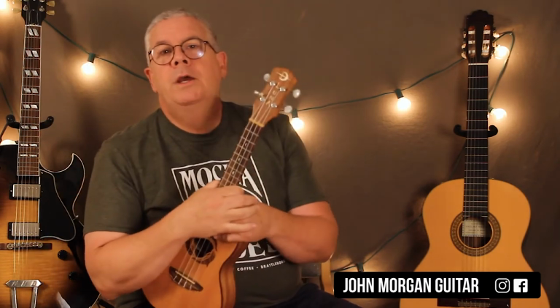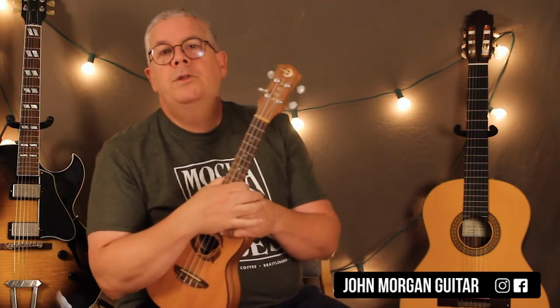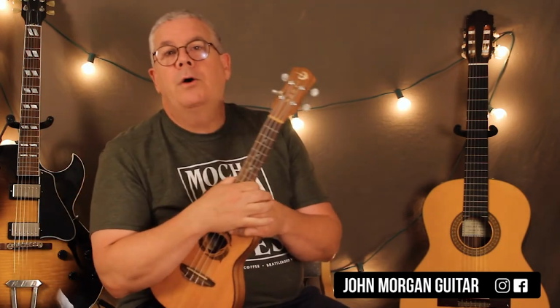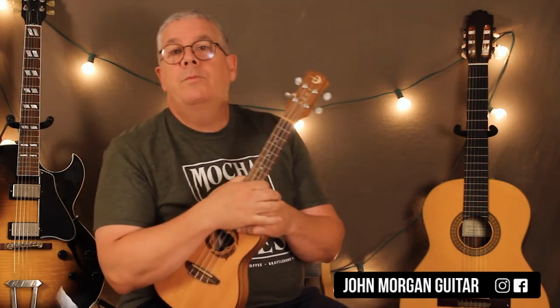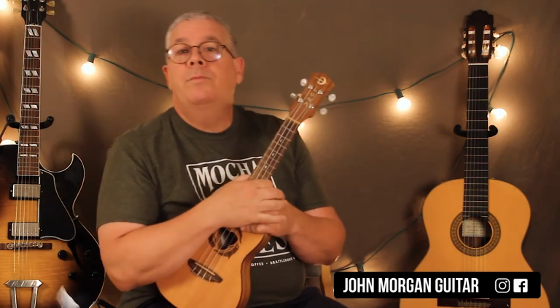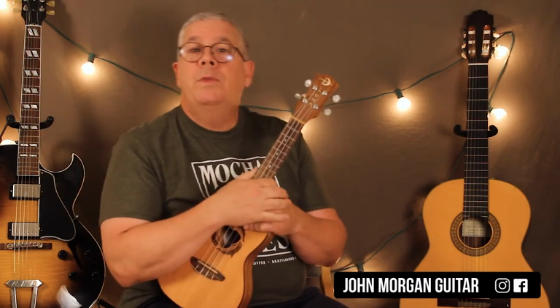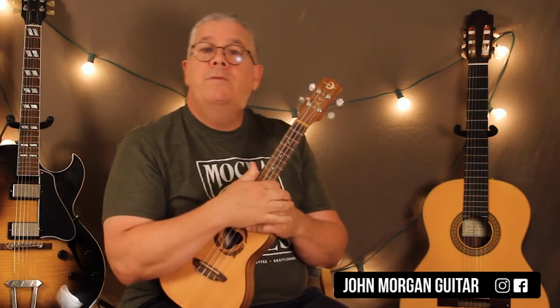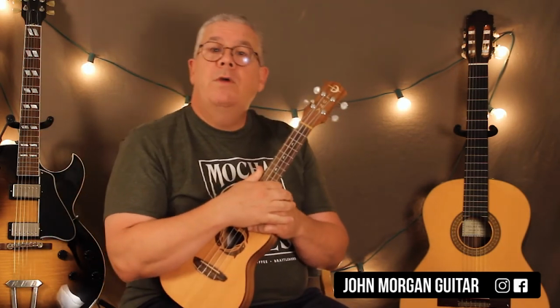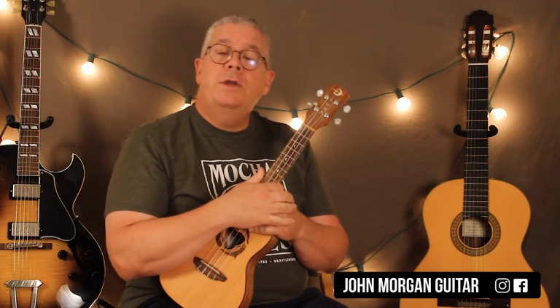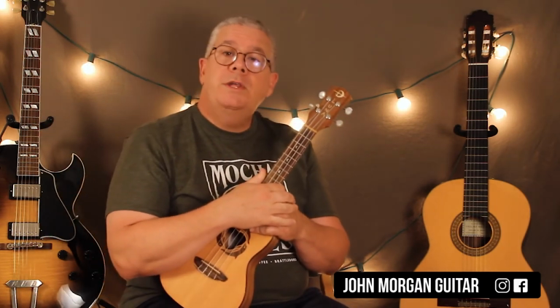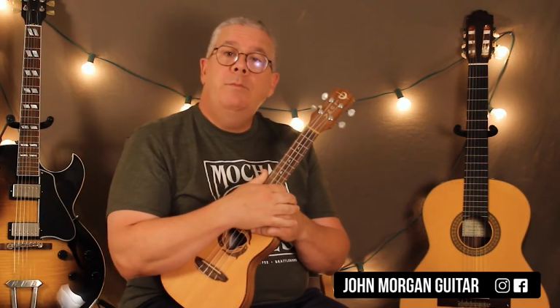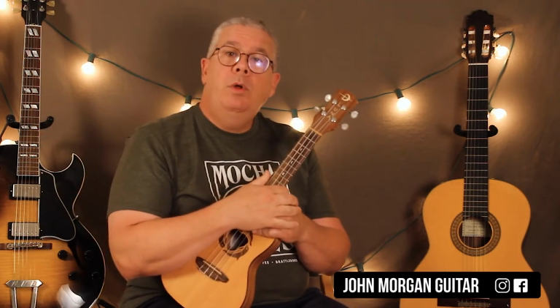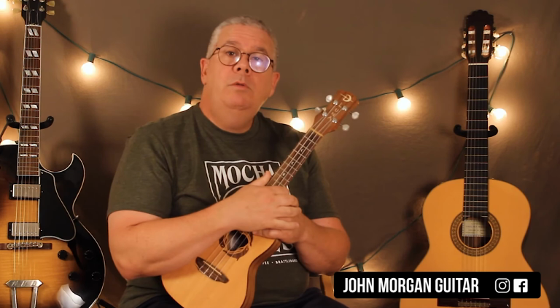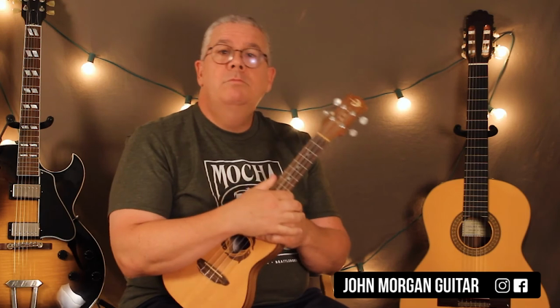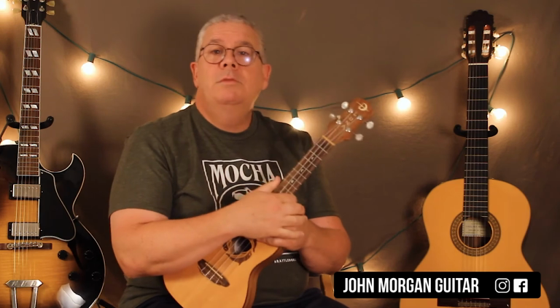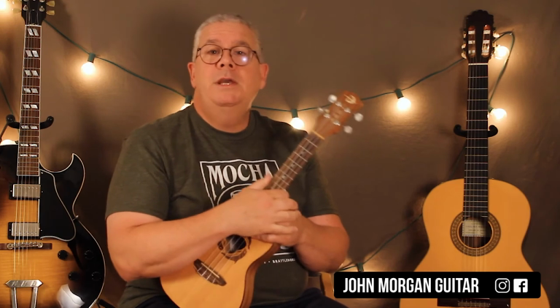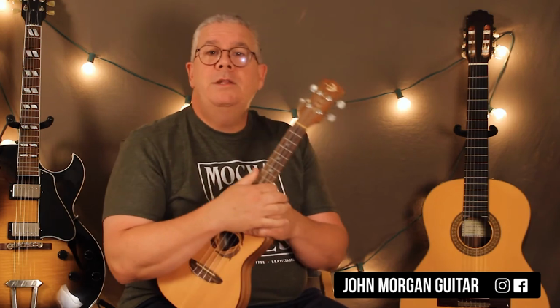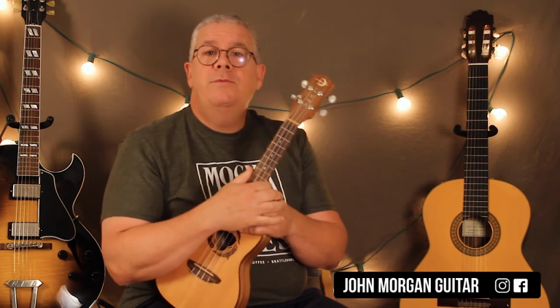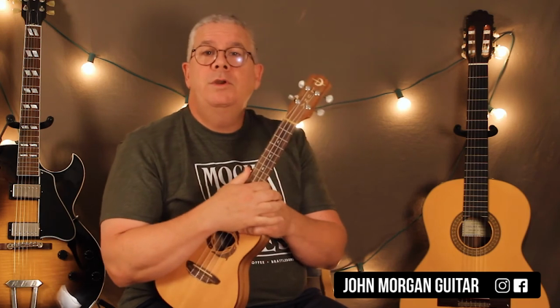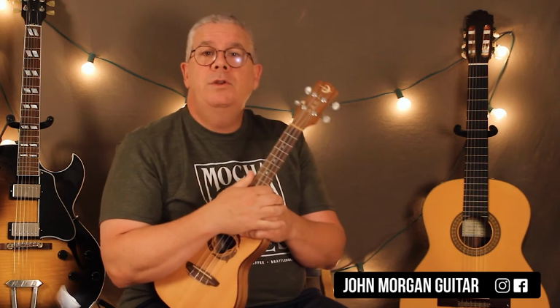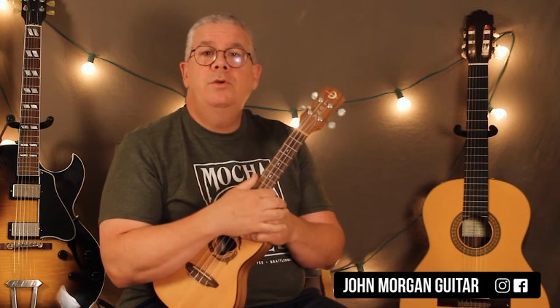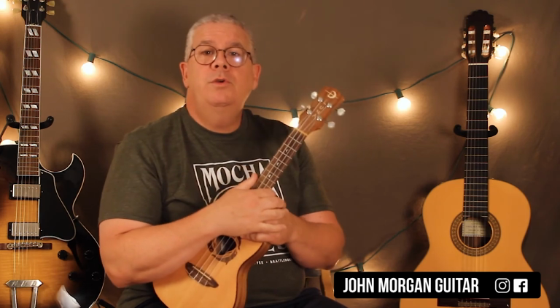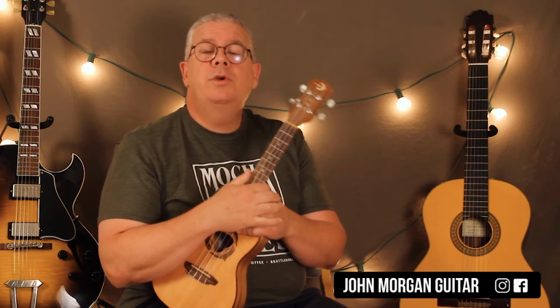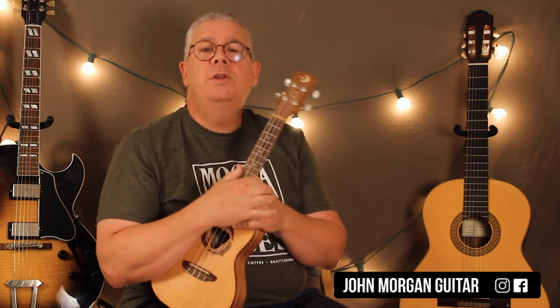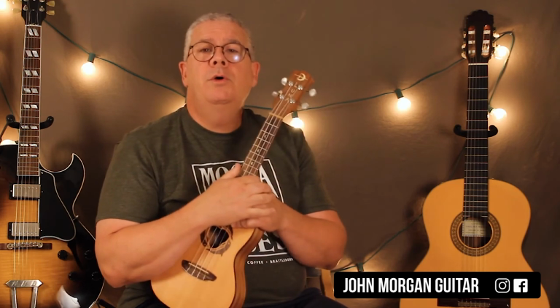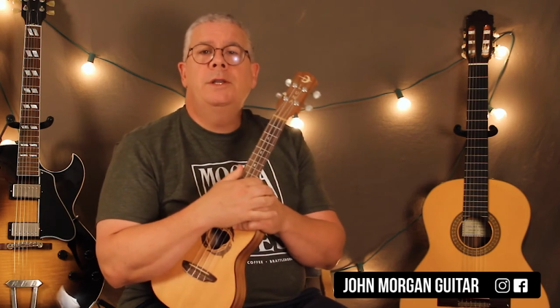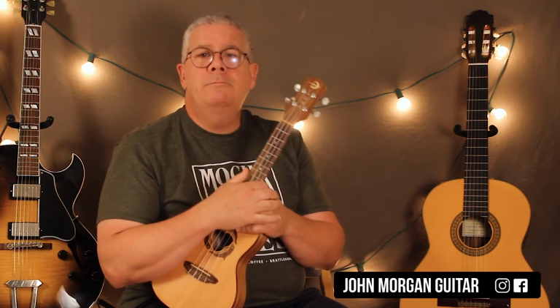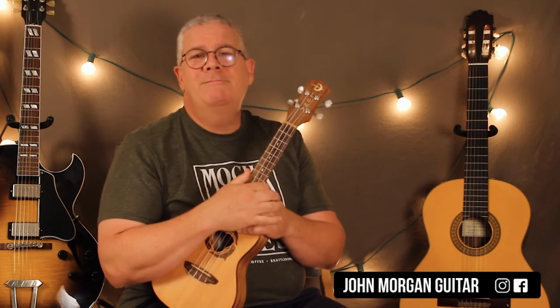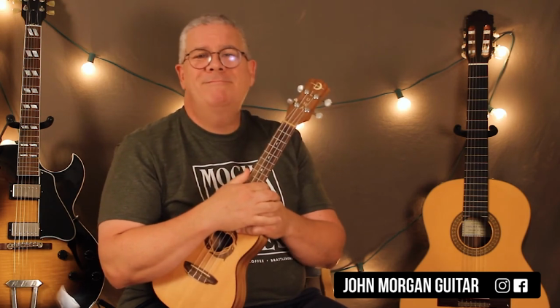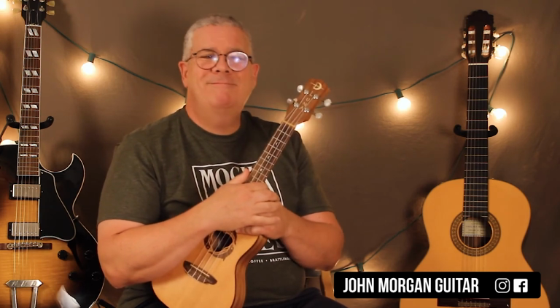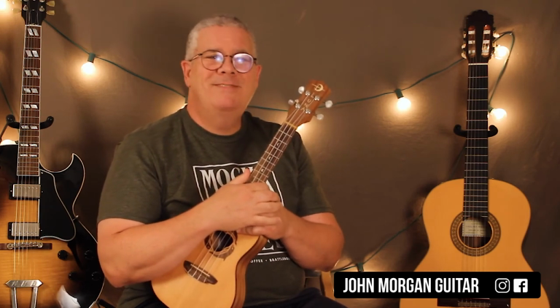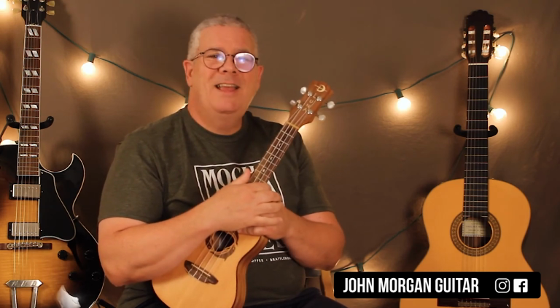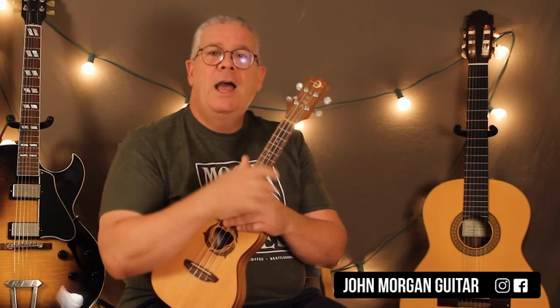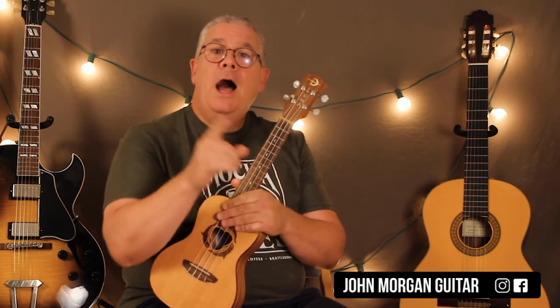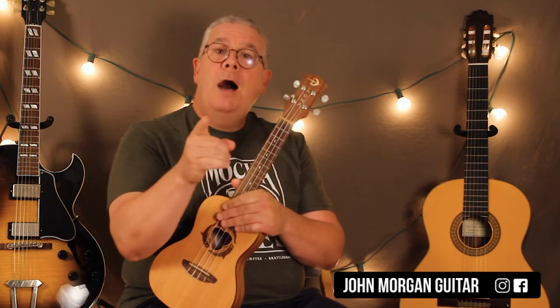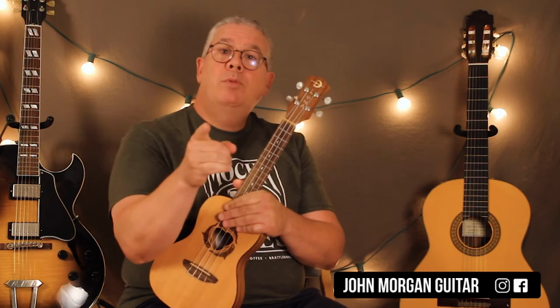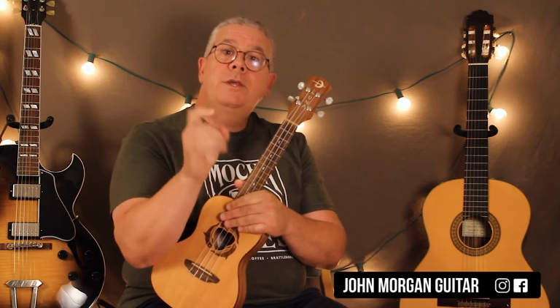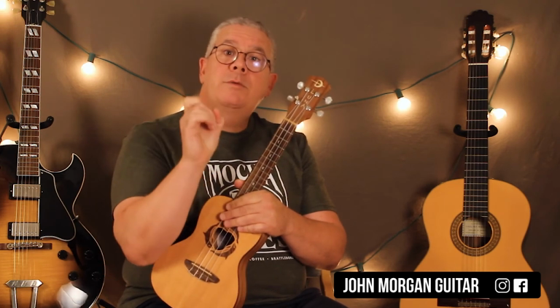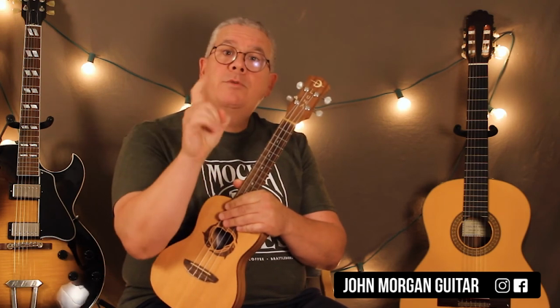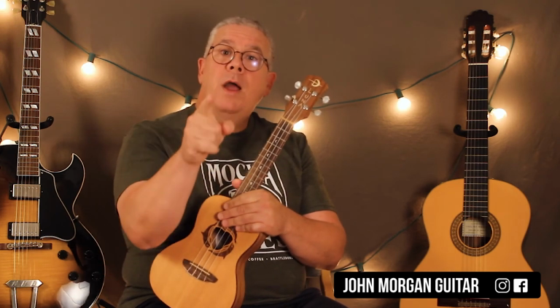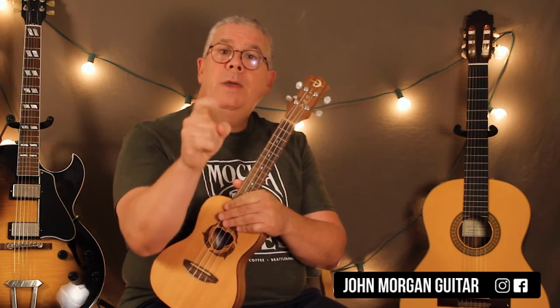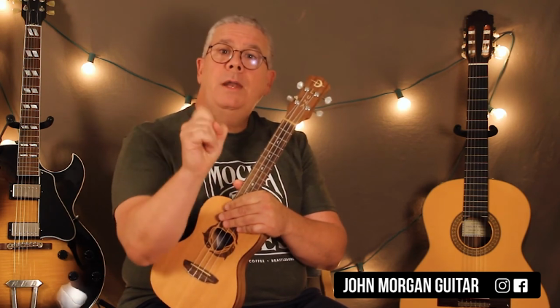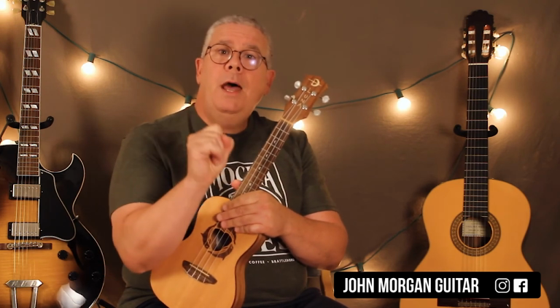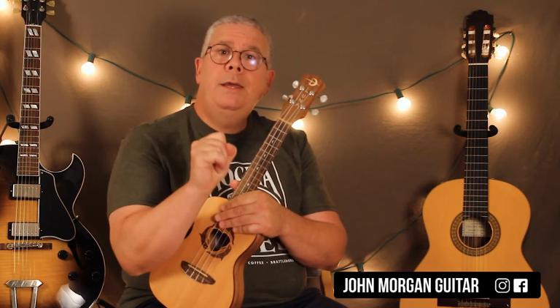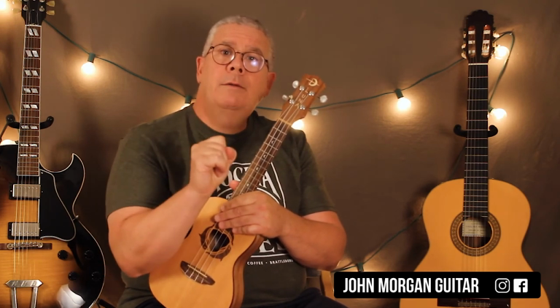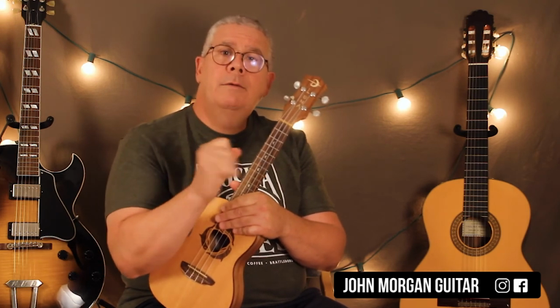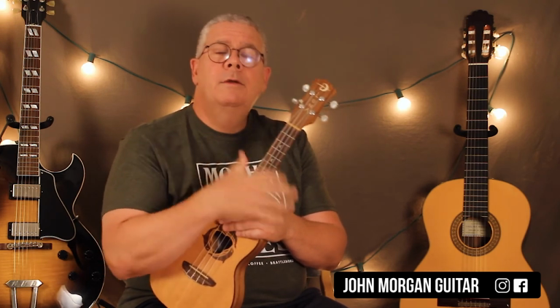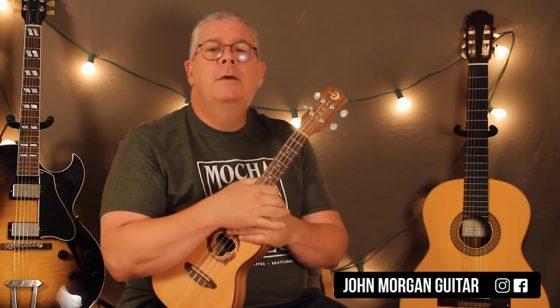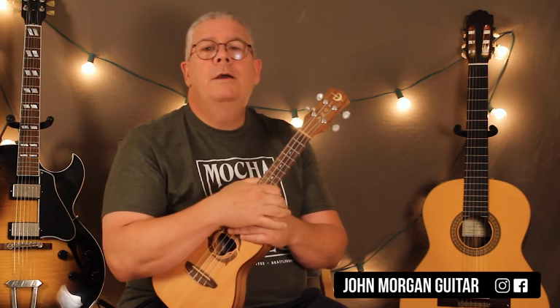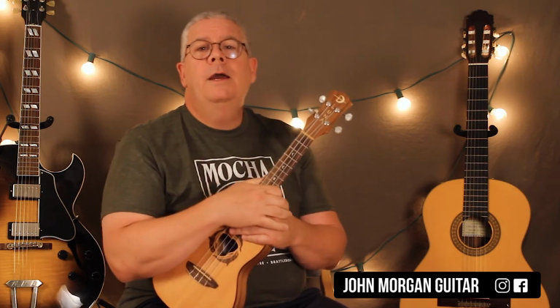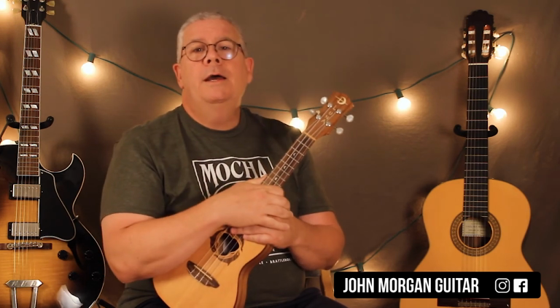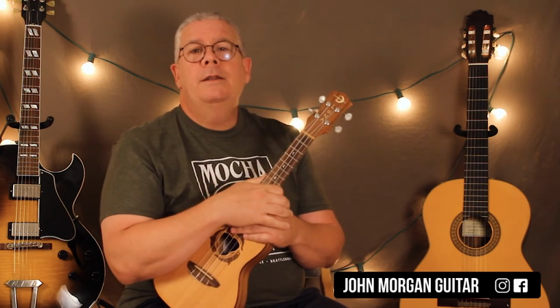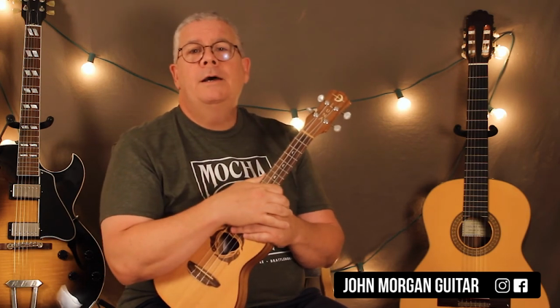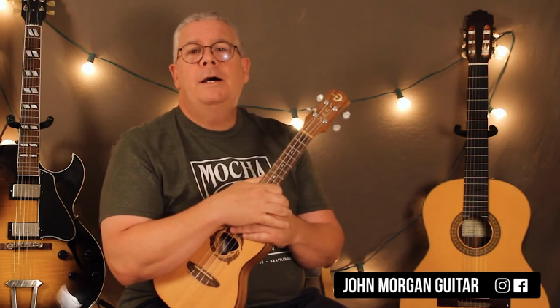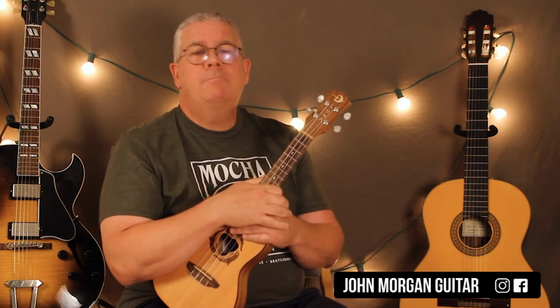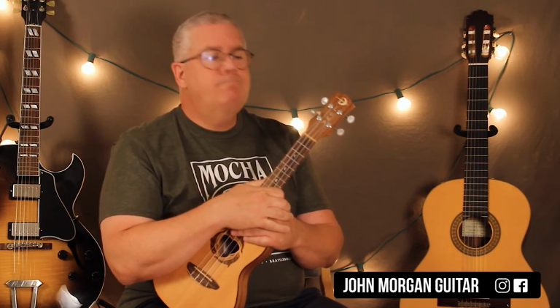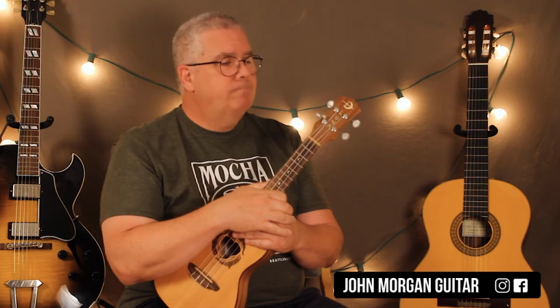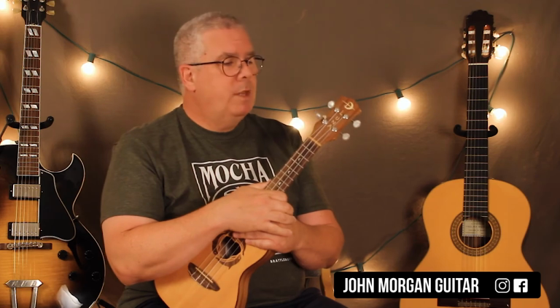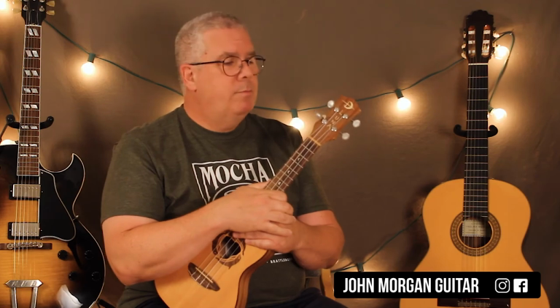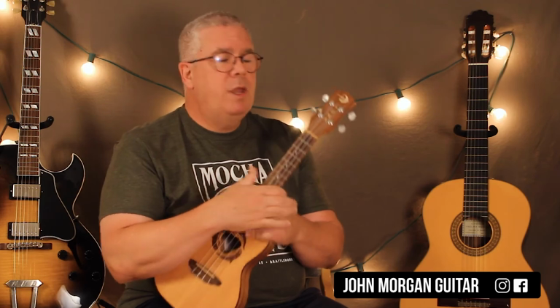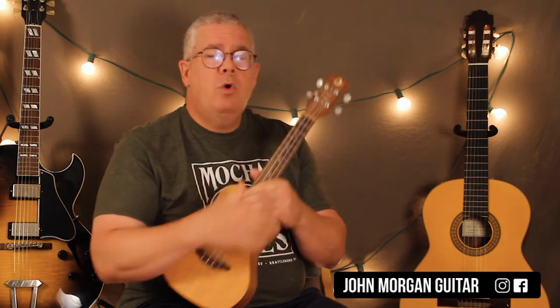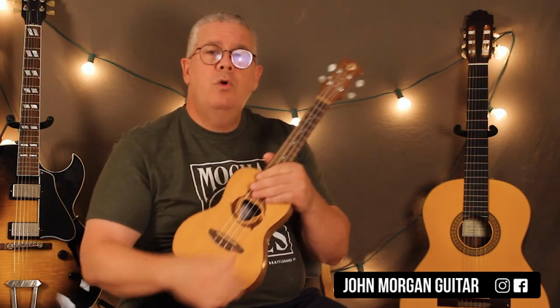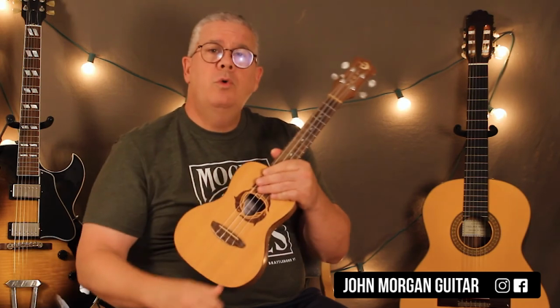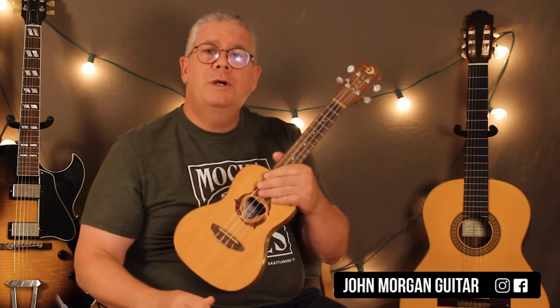Very simple, easy for you to do — you can do it! Please subscribe, hit like, and play more ukulele.